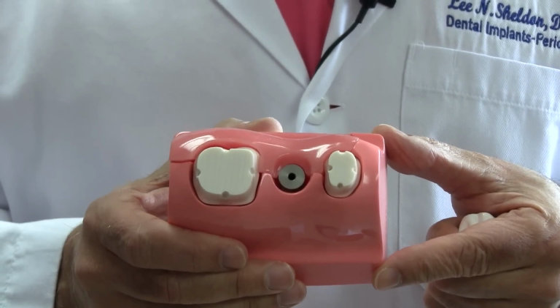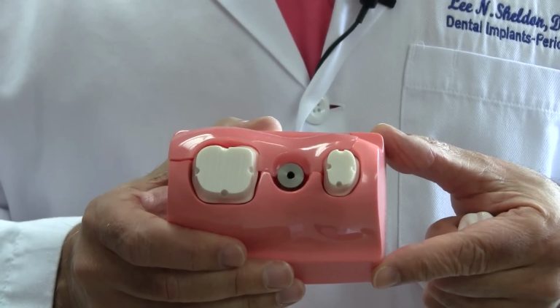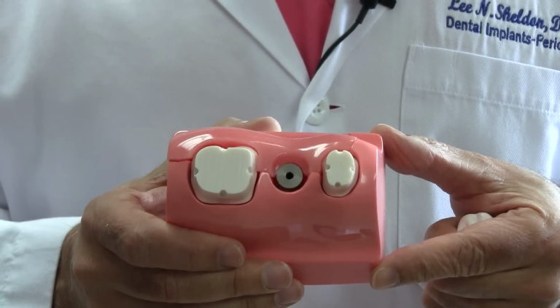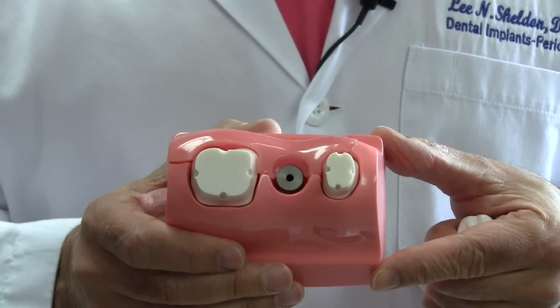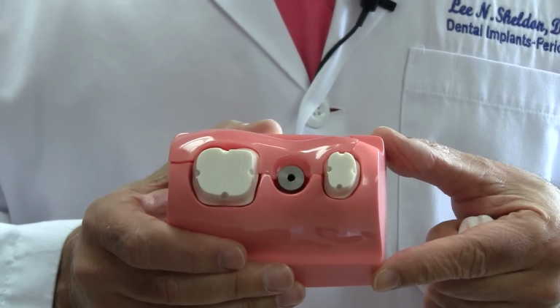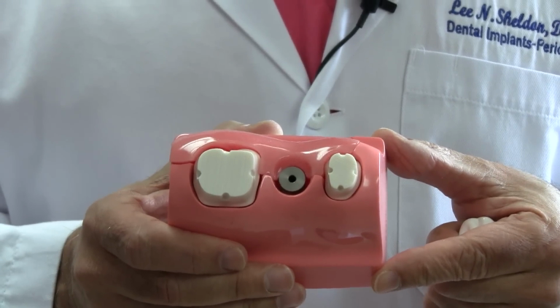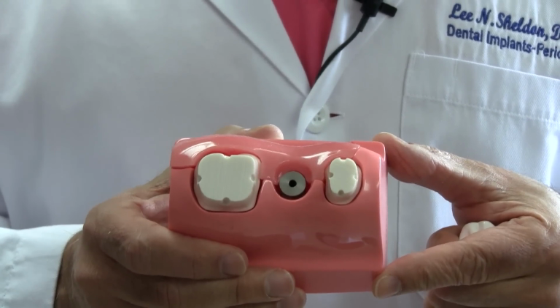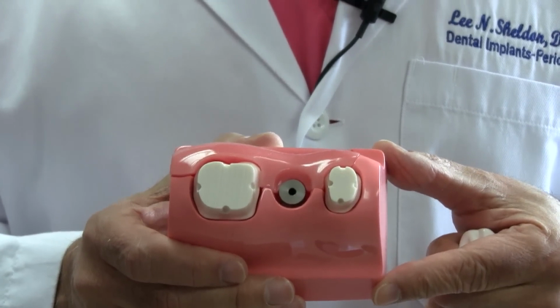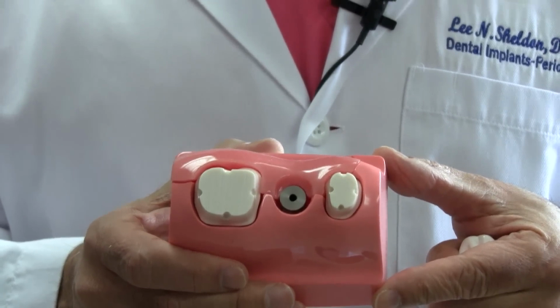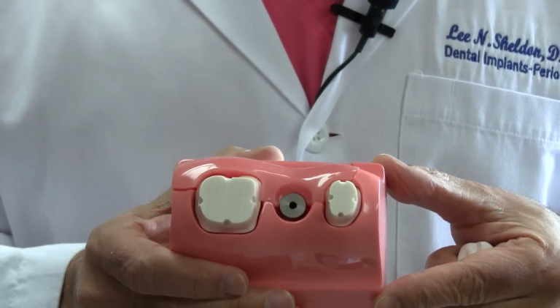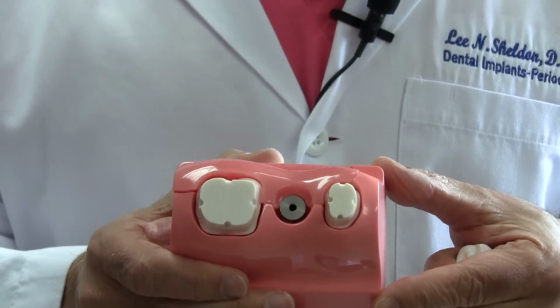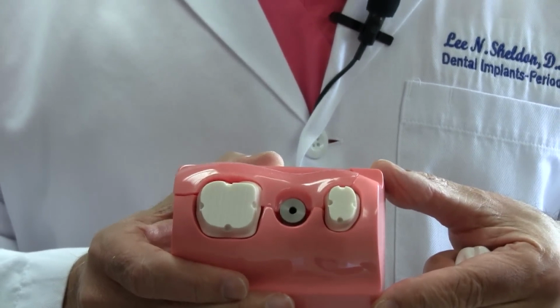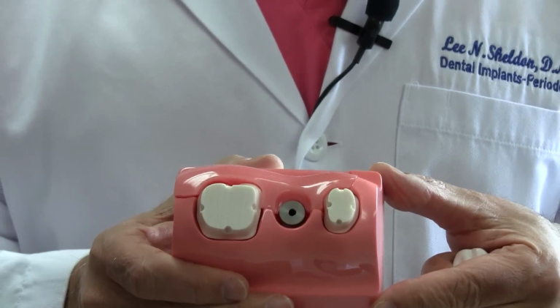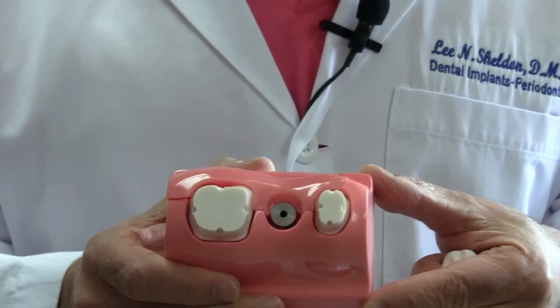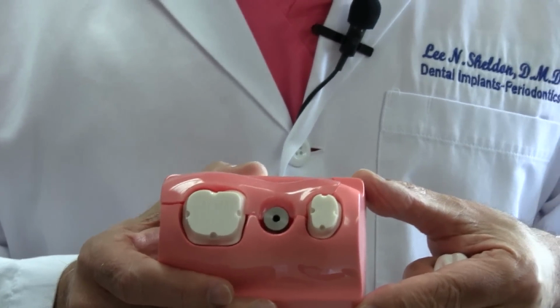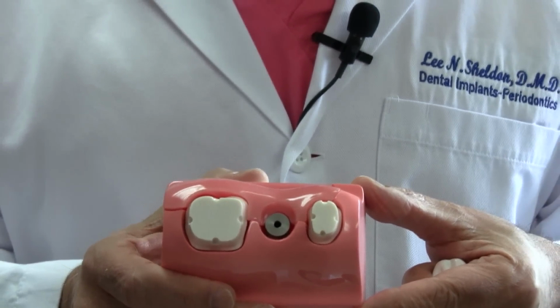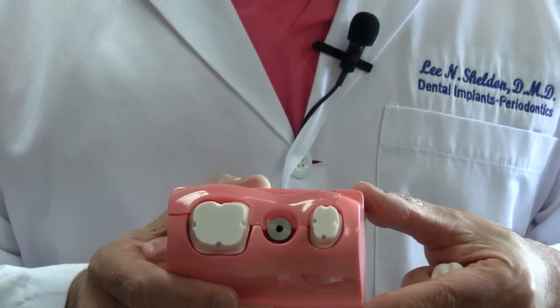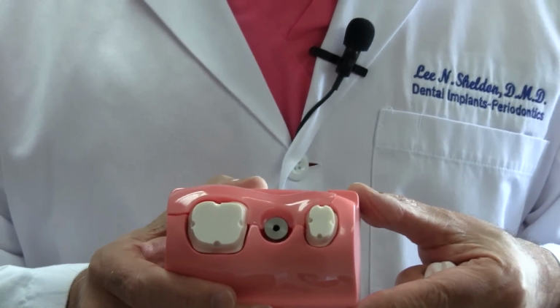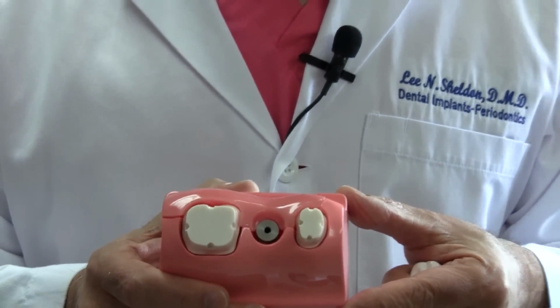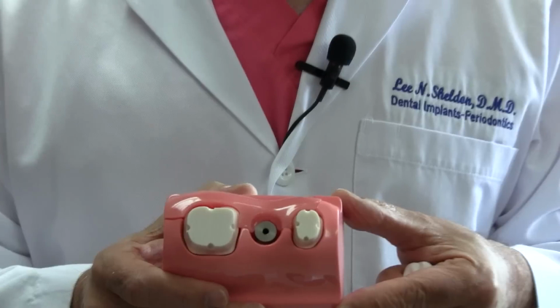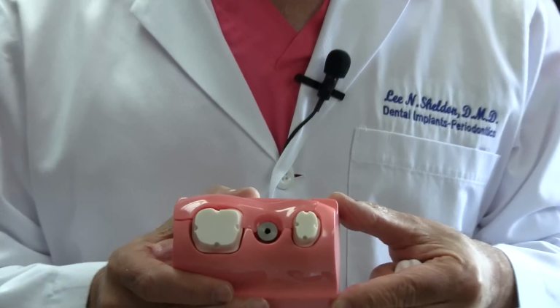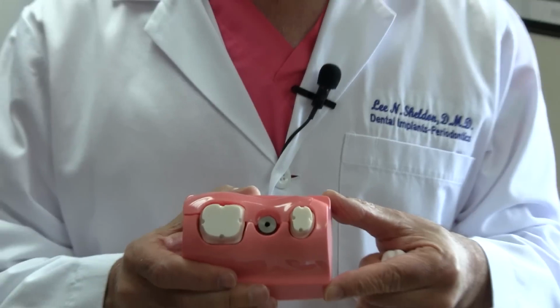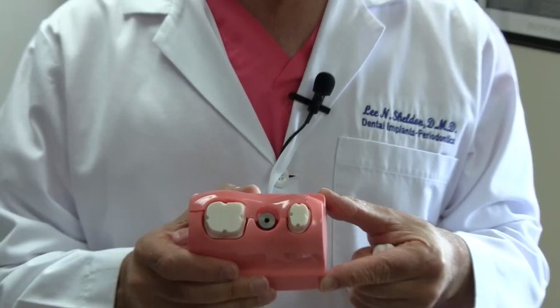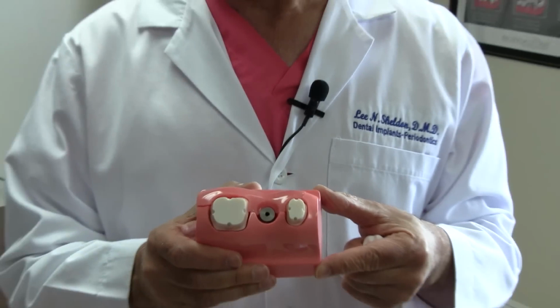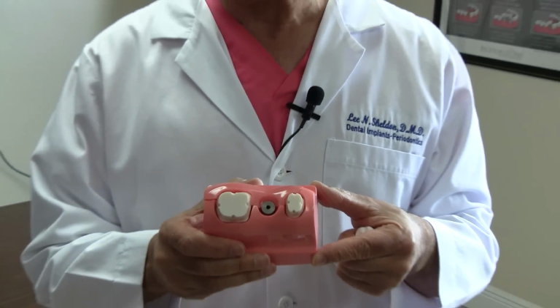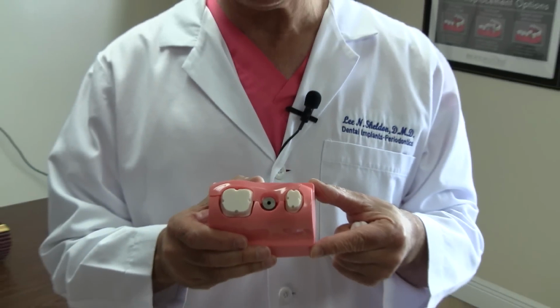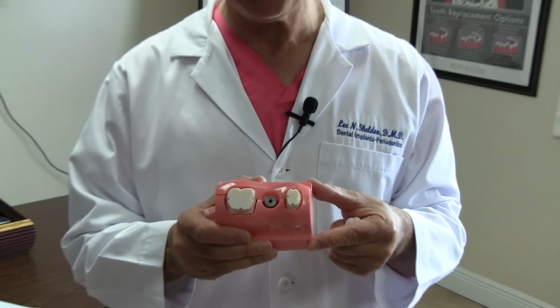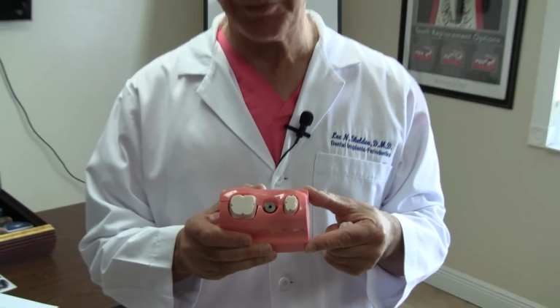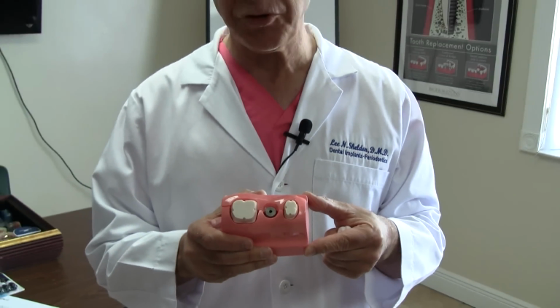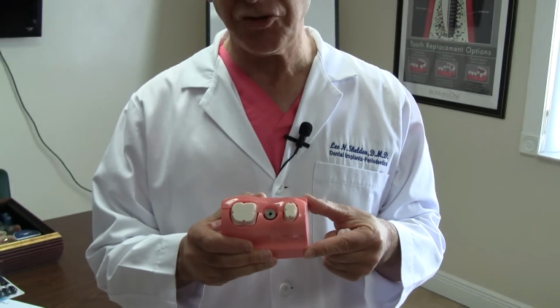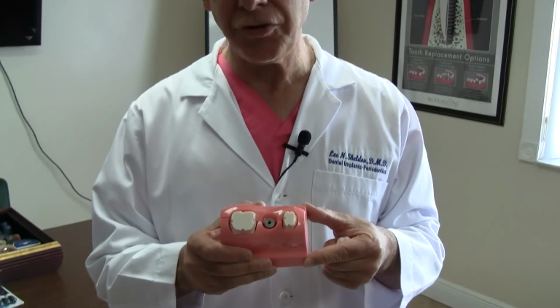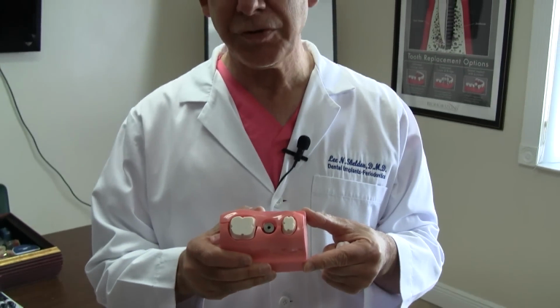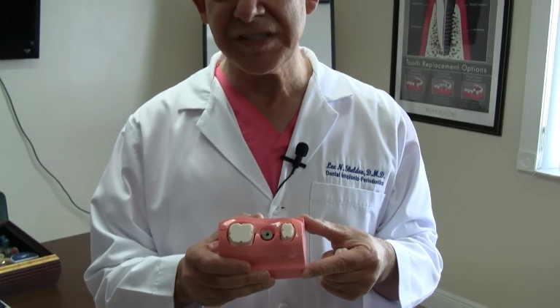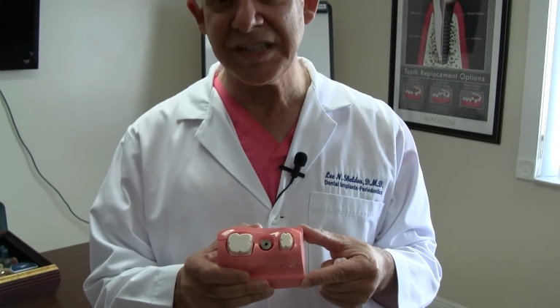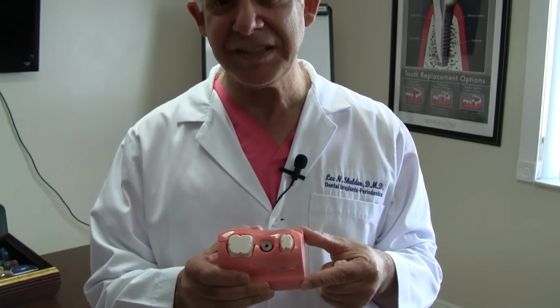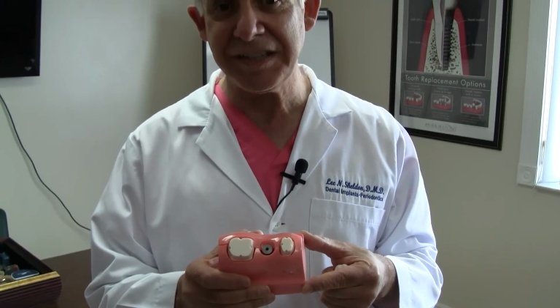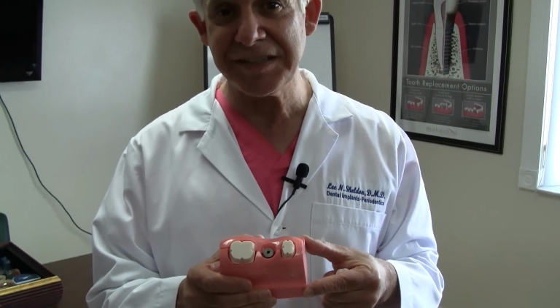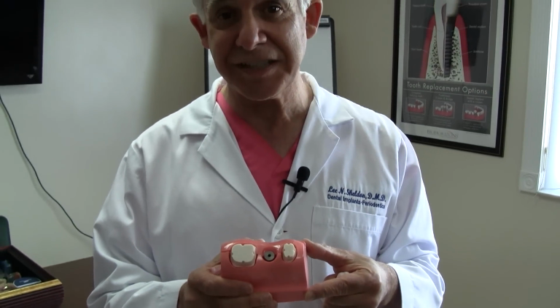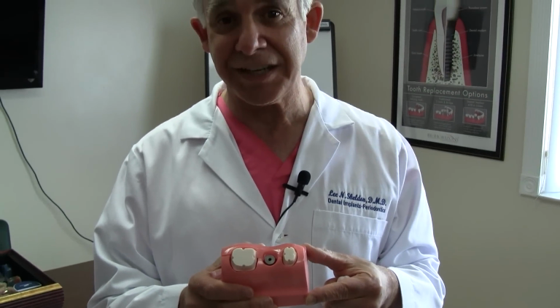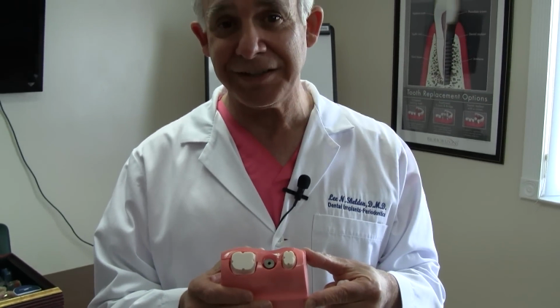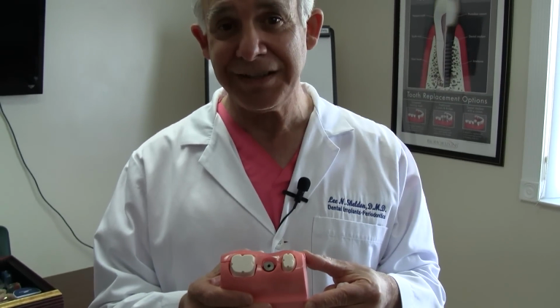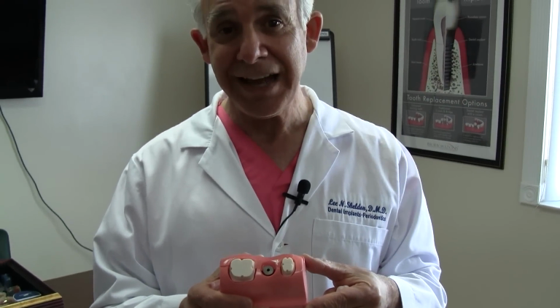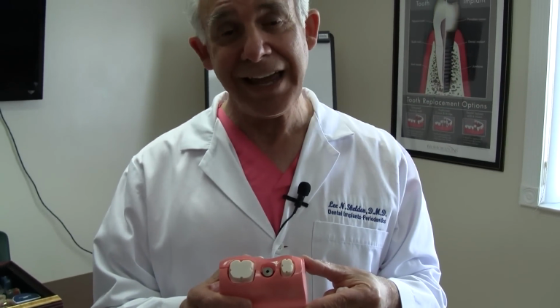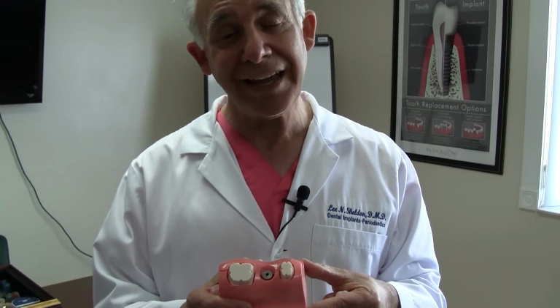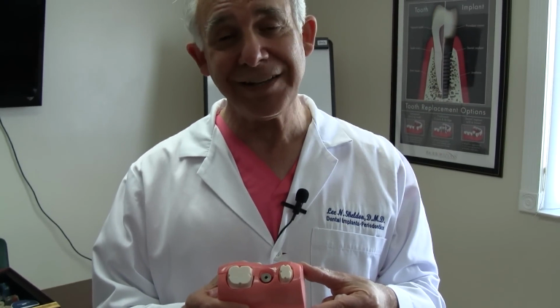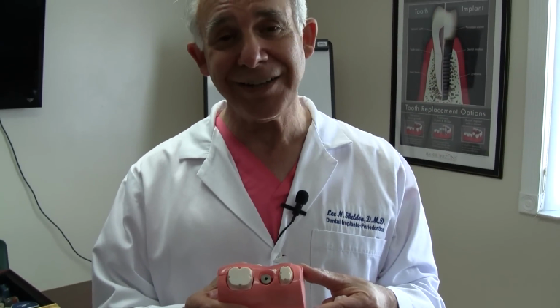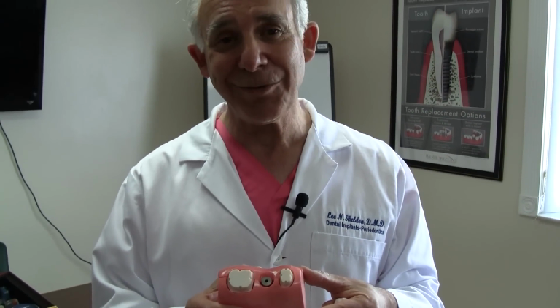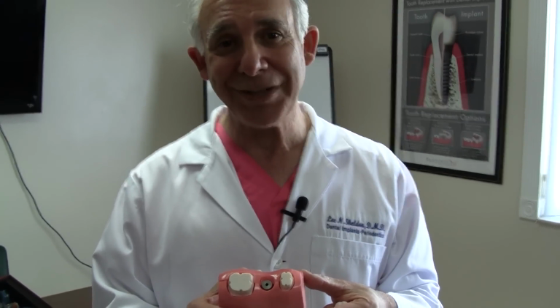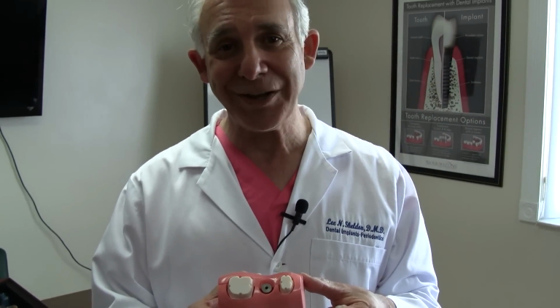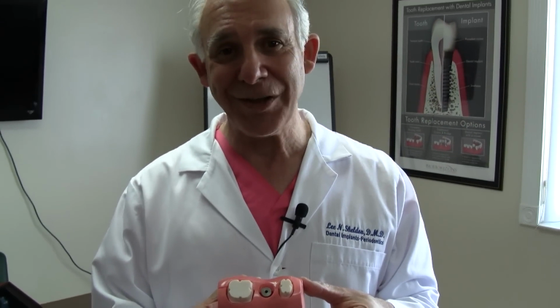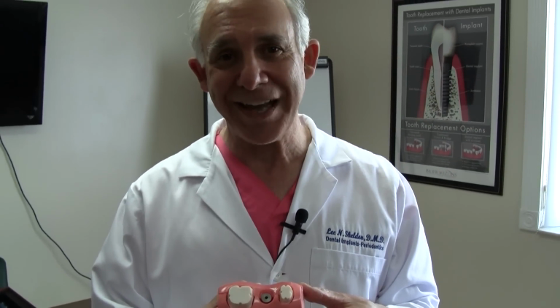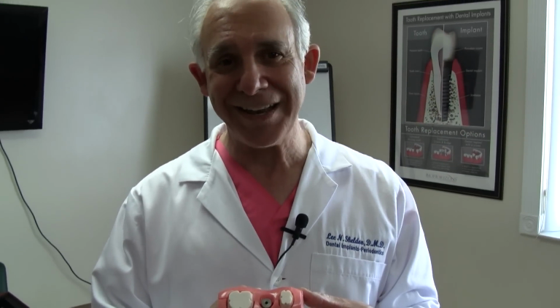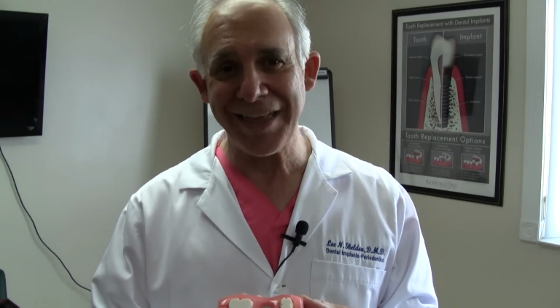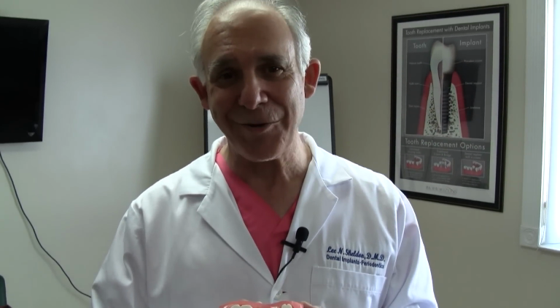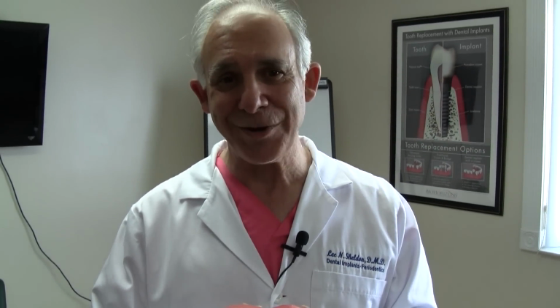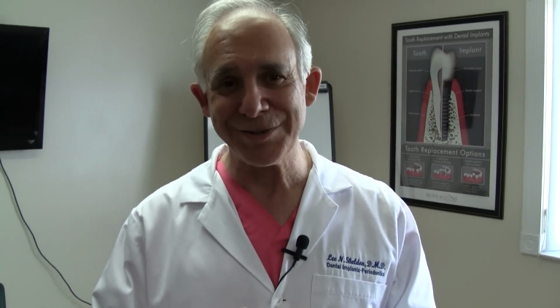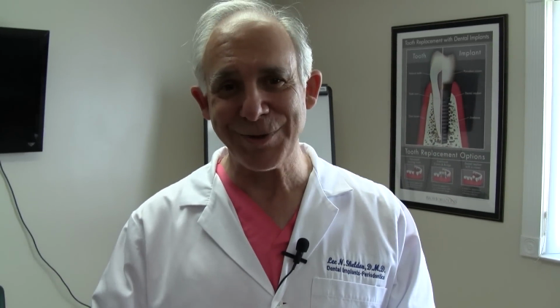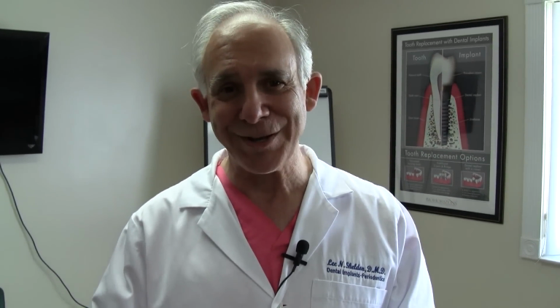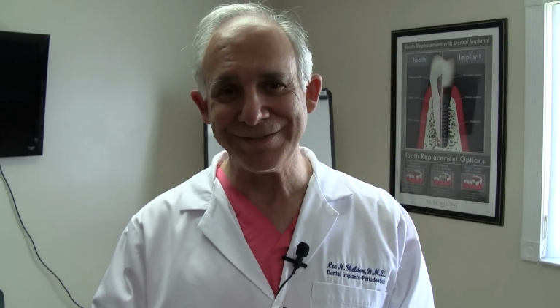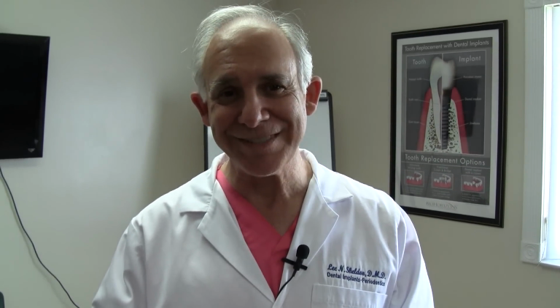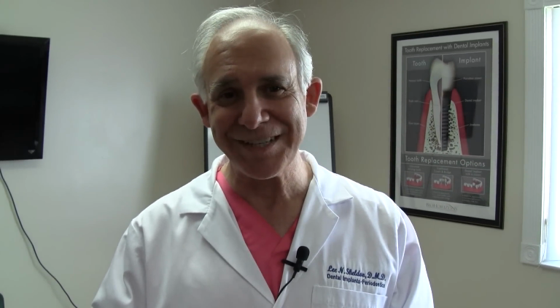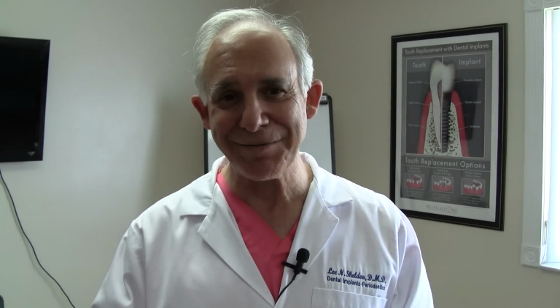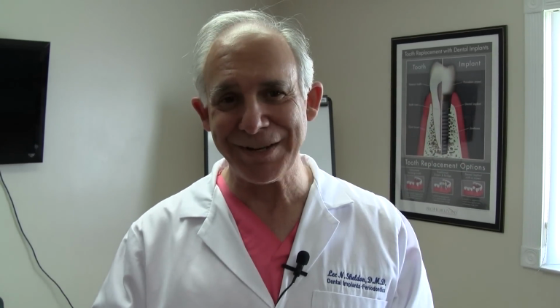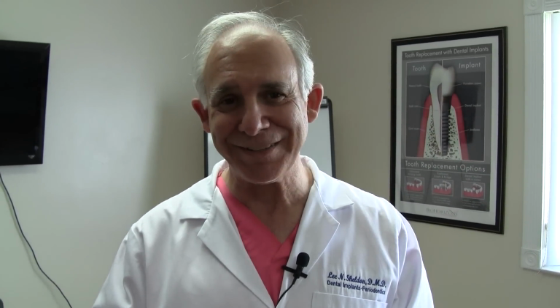We're going to show you that in a slightly different view. I'm going to show you a CT scan and we'll take a look at it that way as well. See you in a minute.